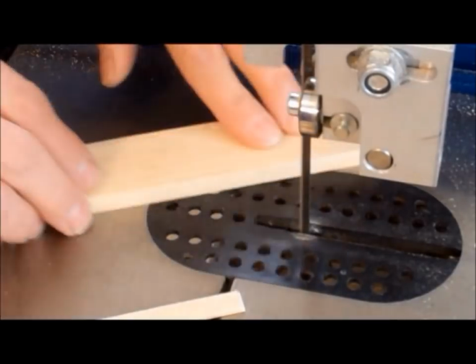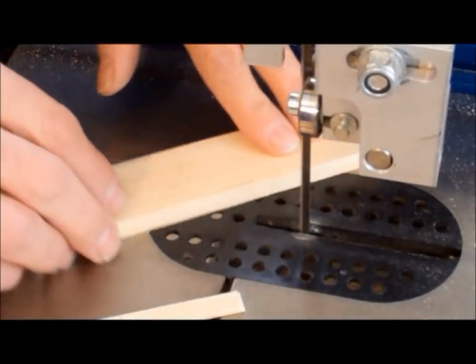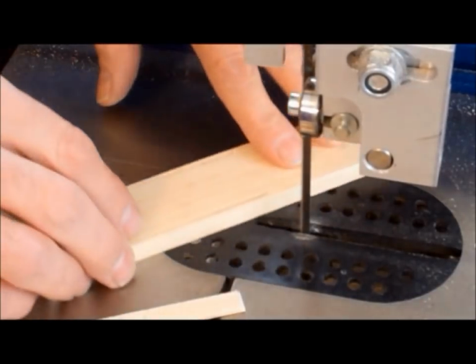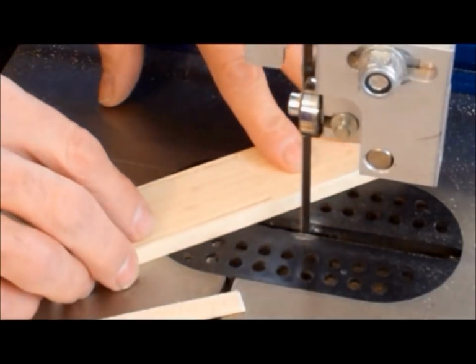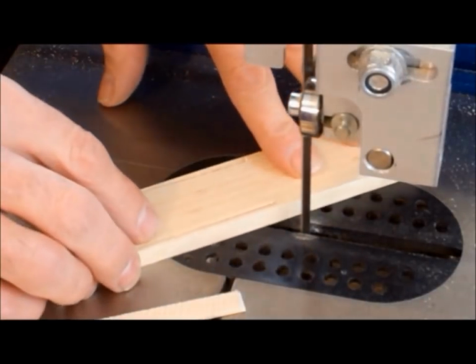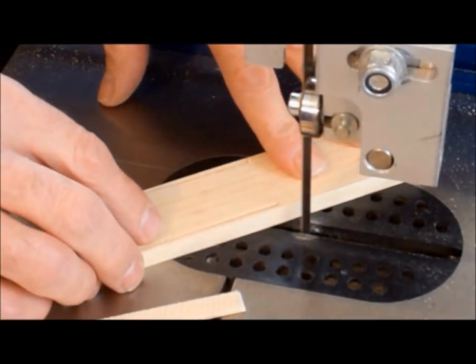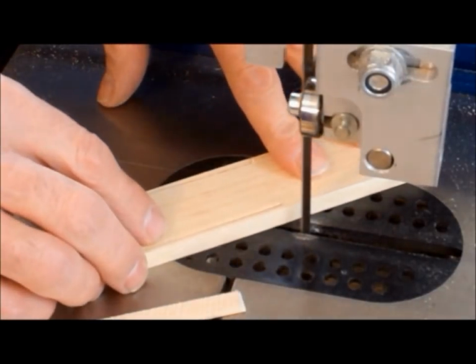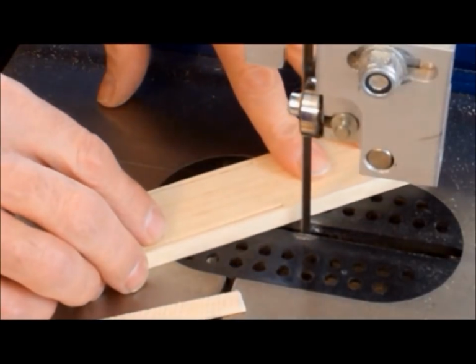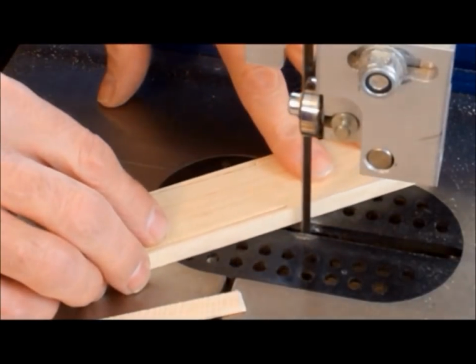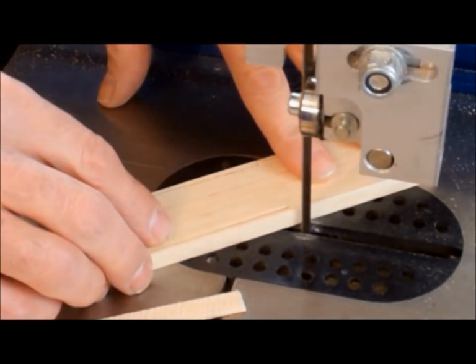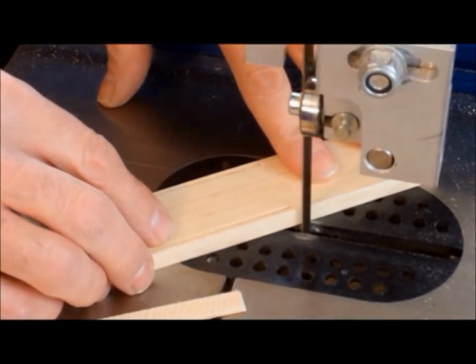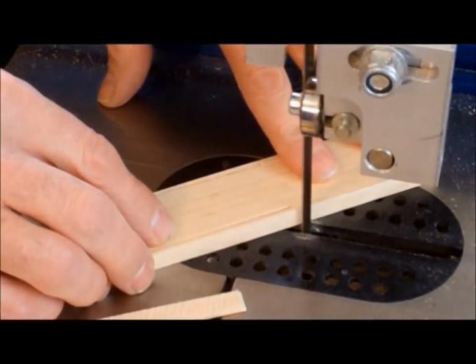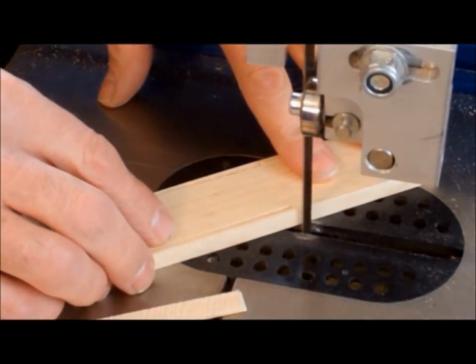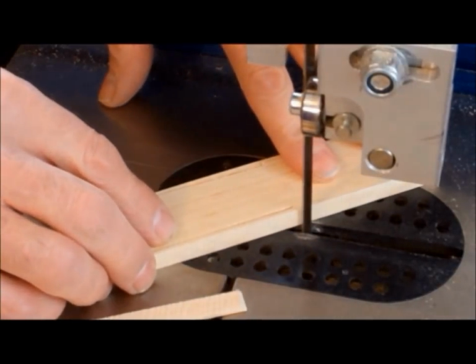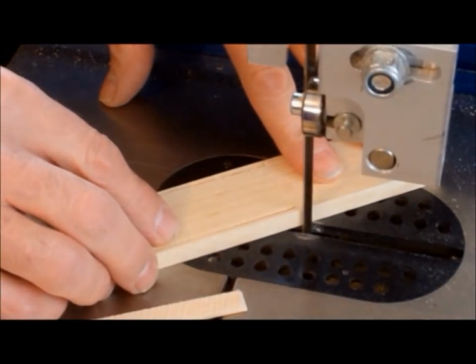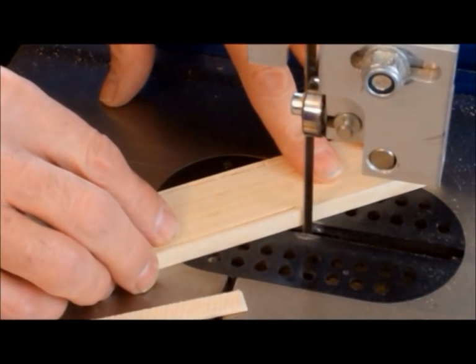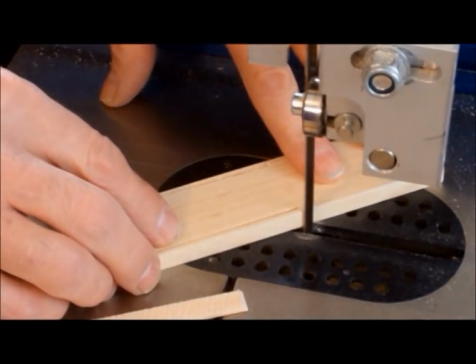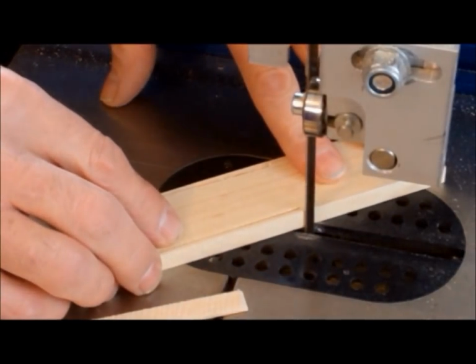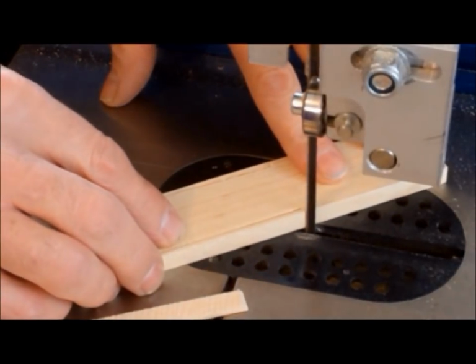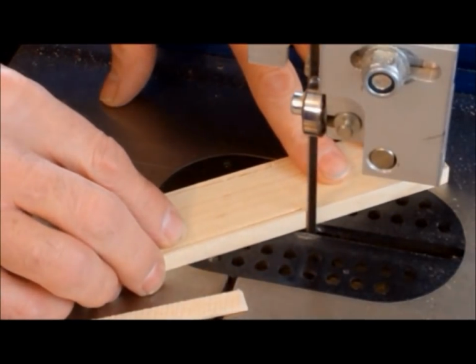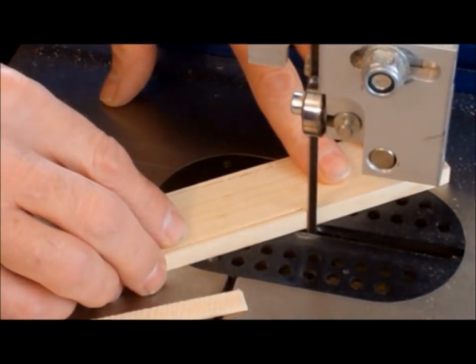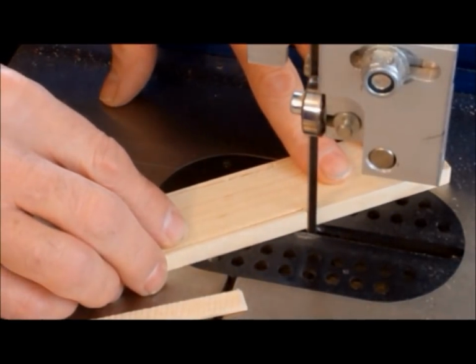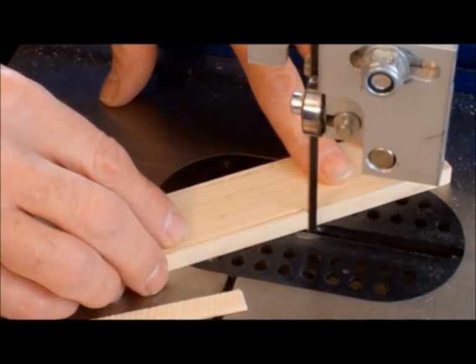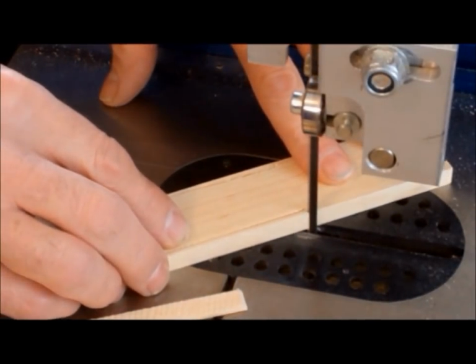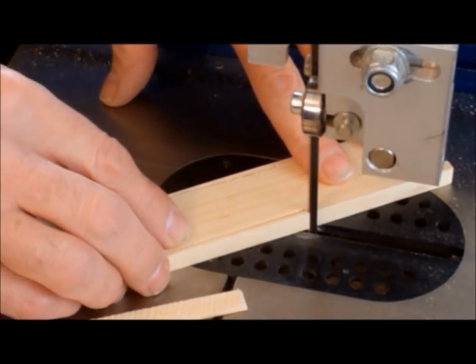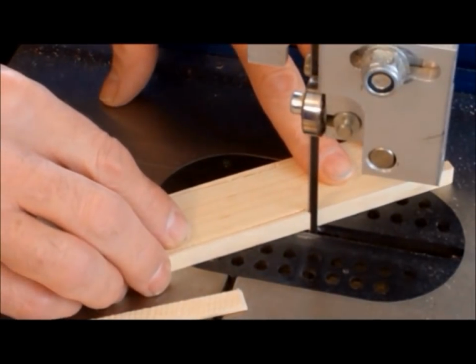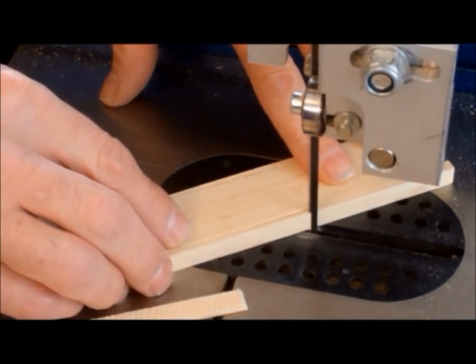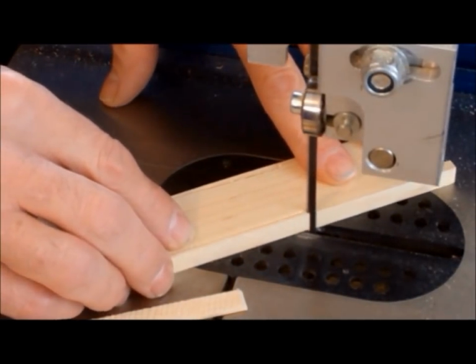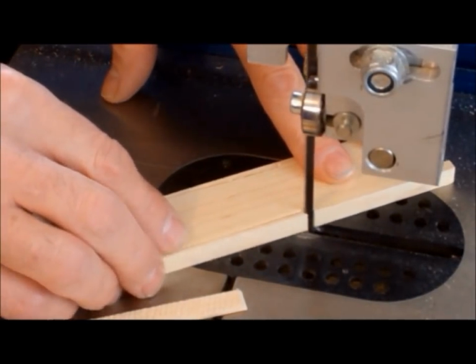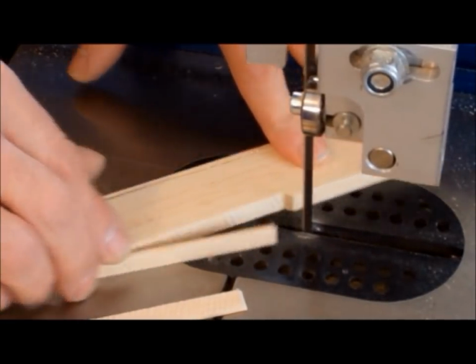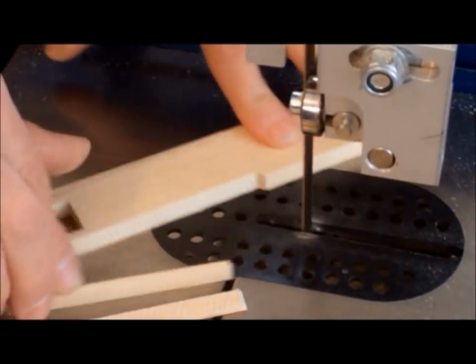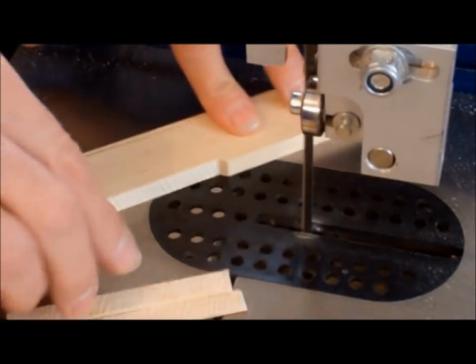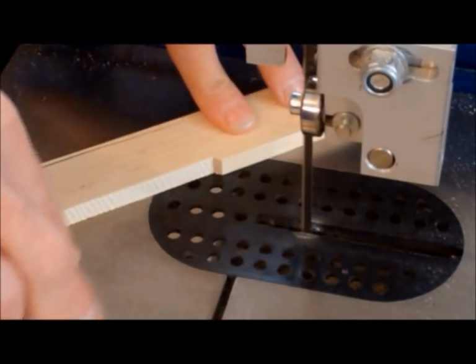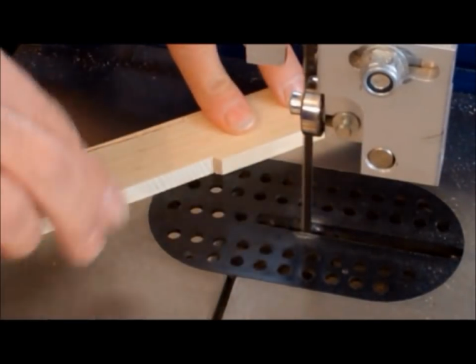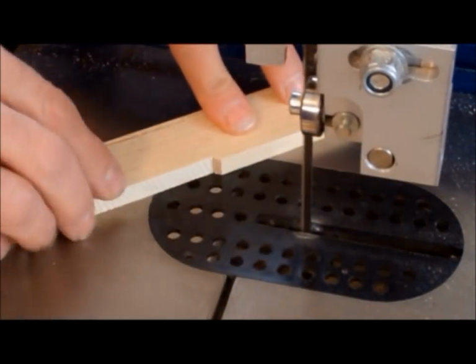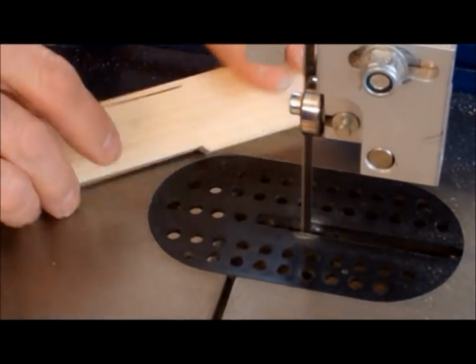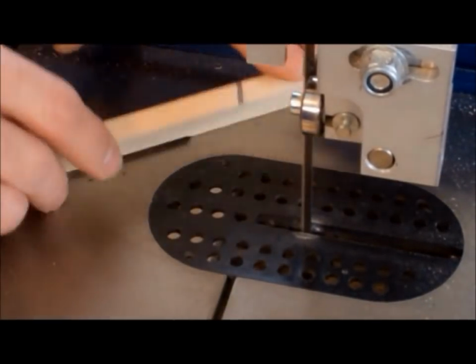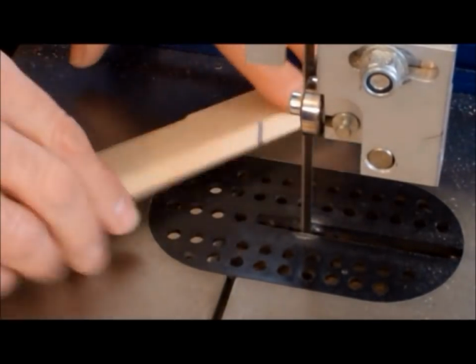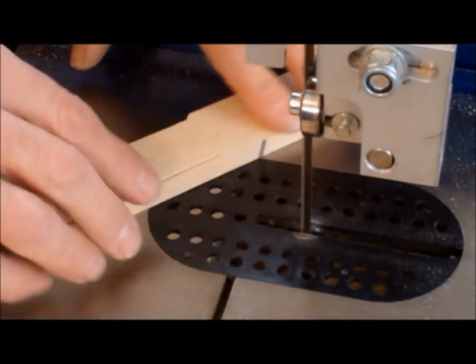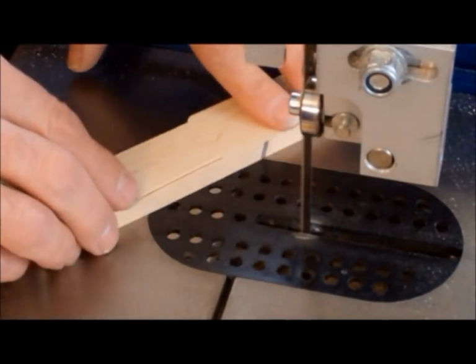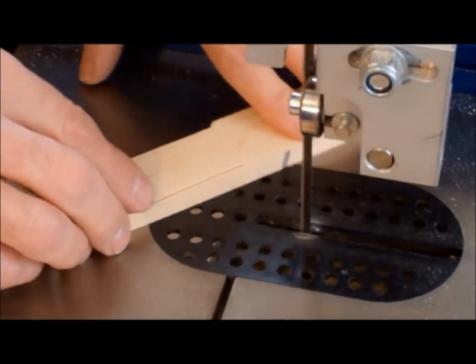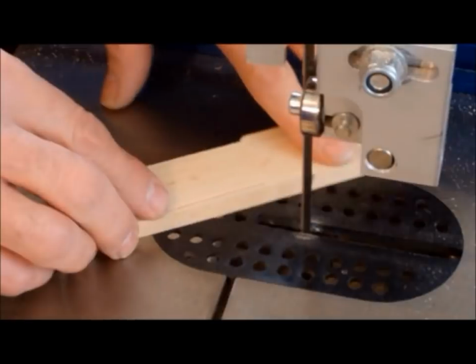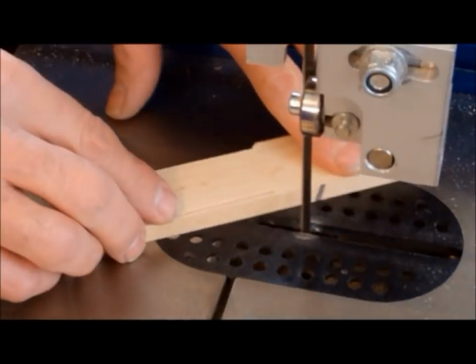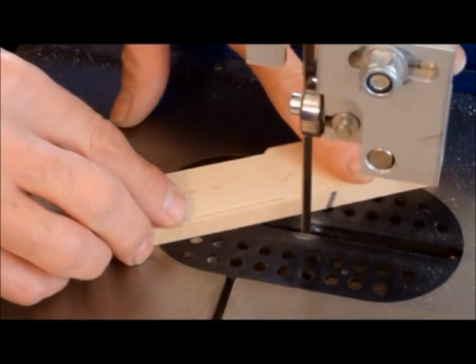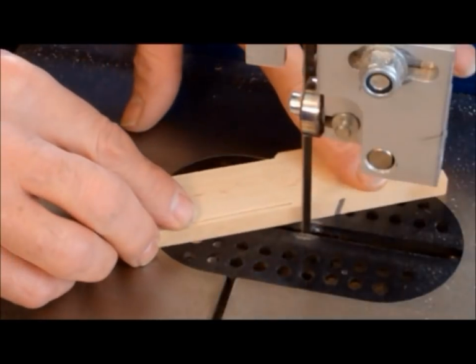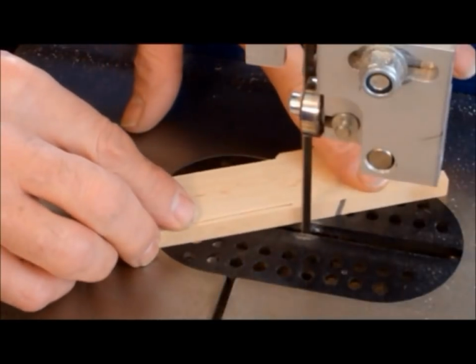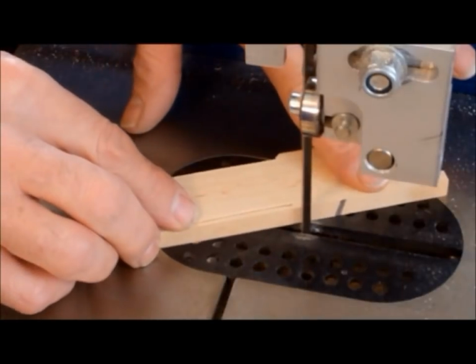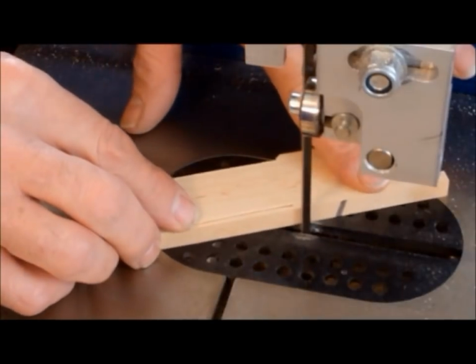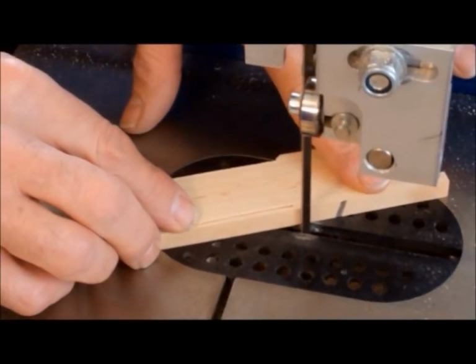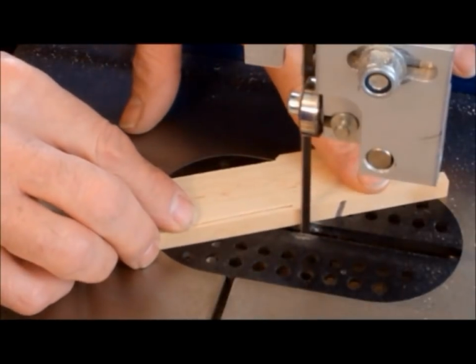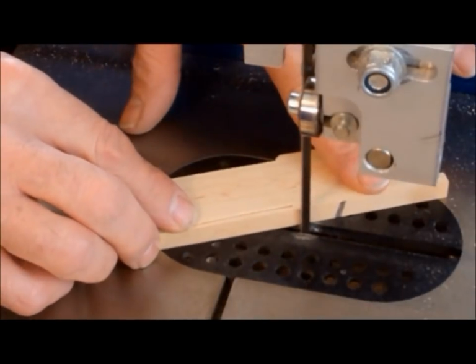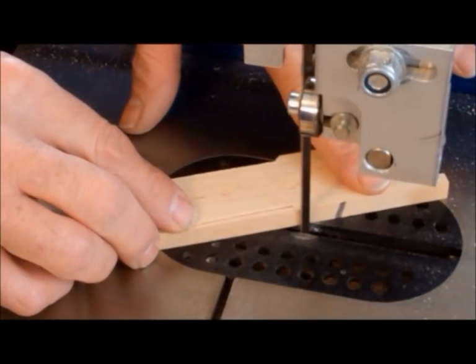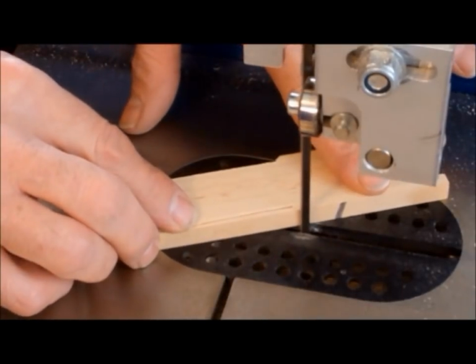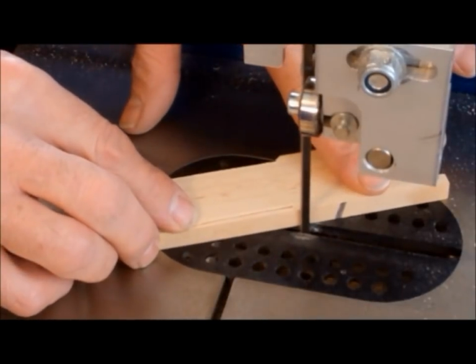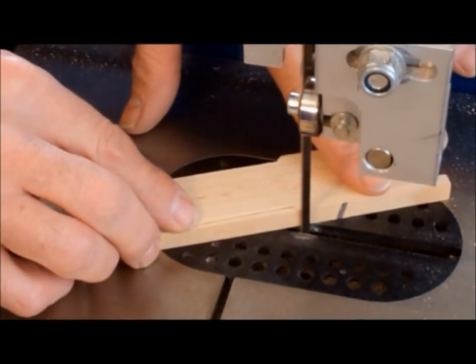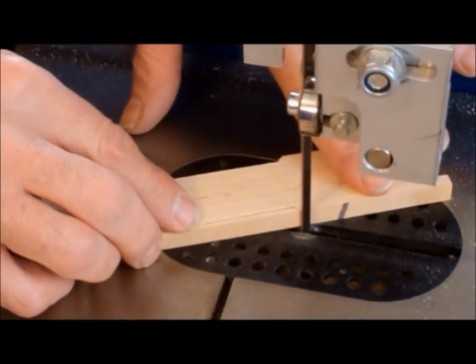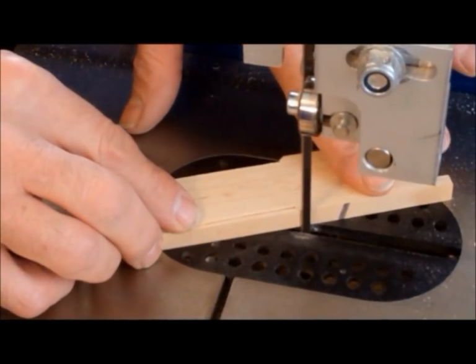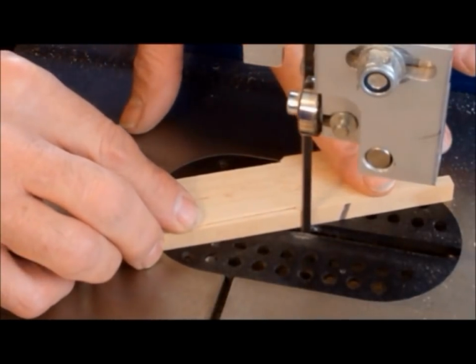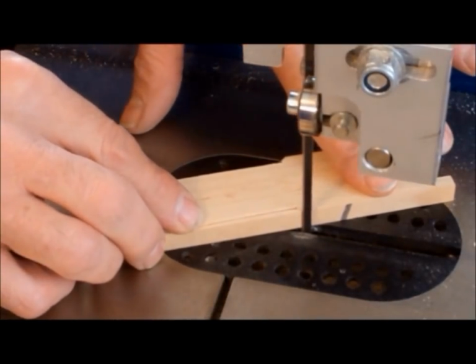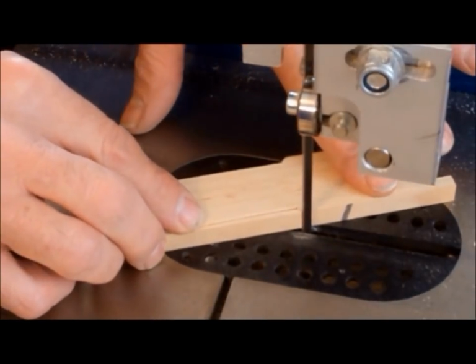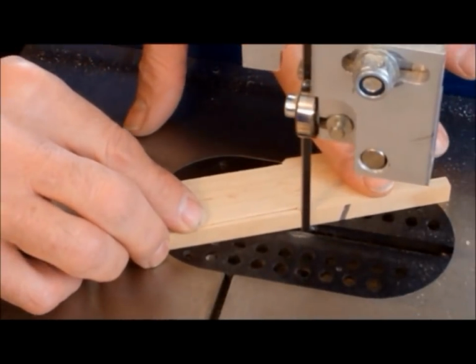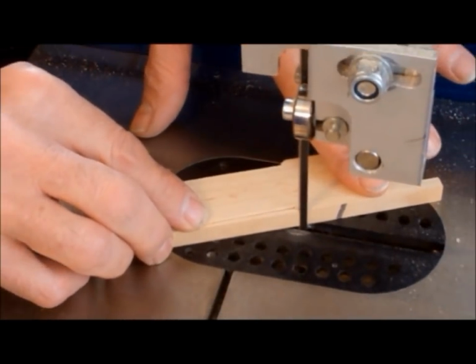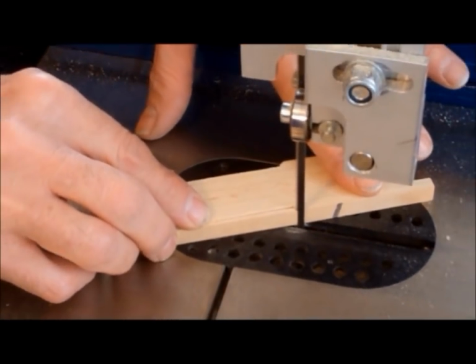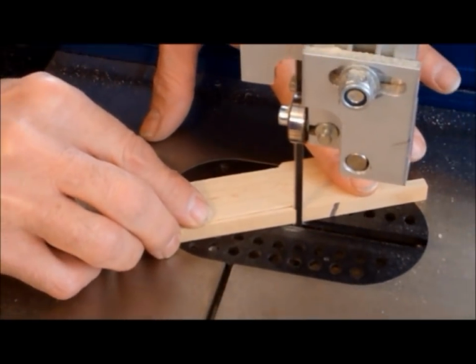Finally, to make the flared transition to the top section, we again use the band saw and just eyeball the 45 degree cut.